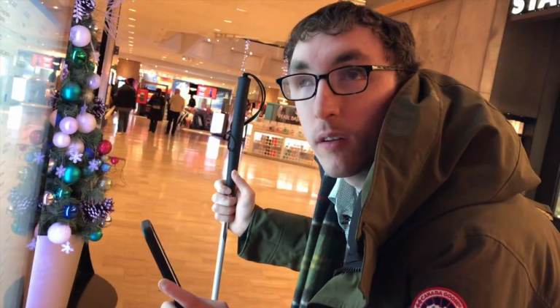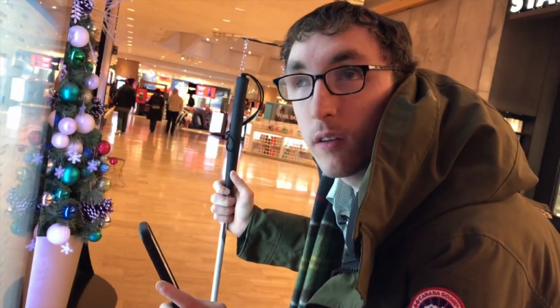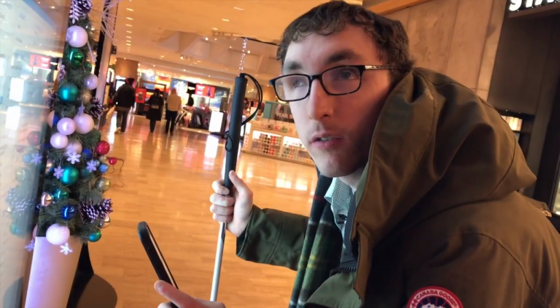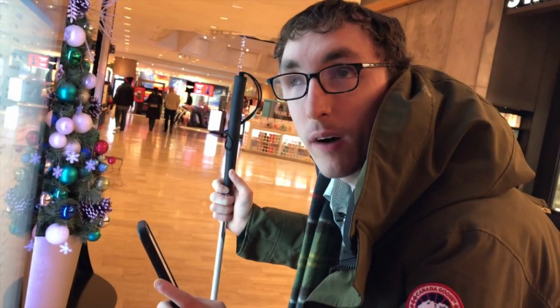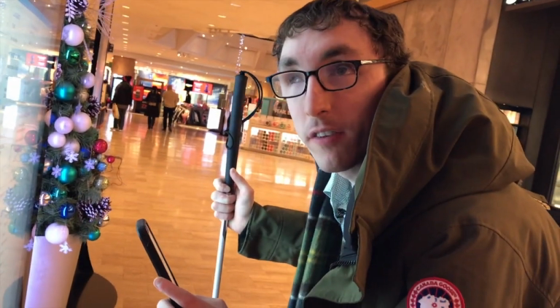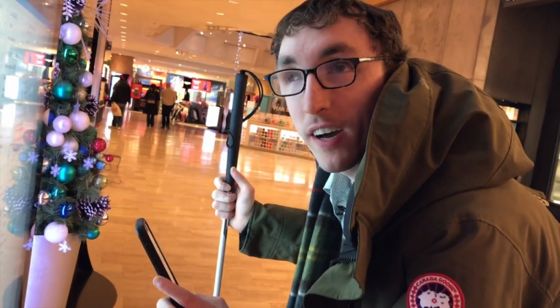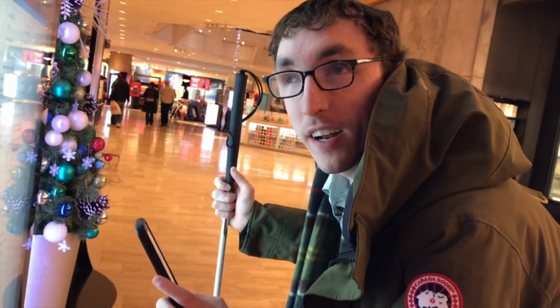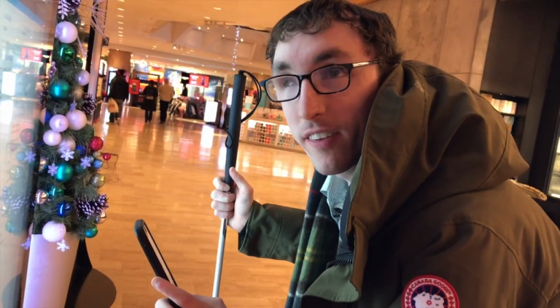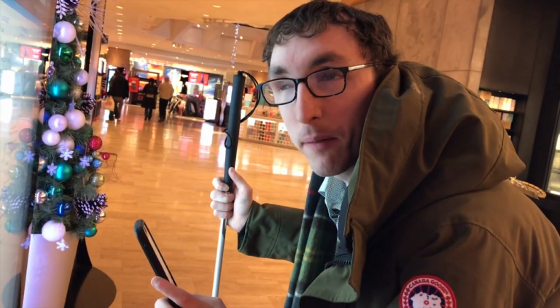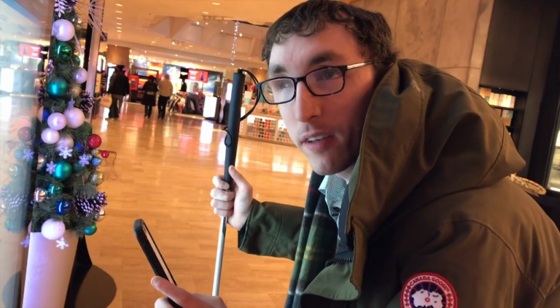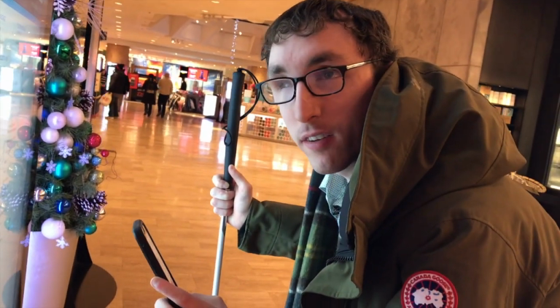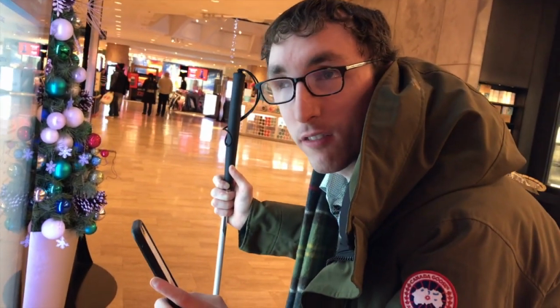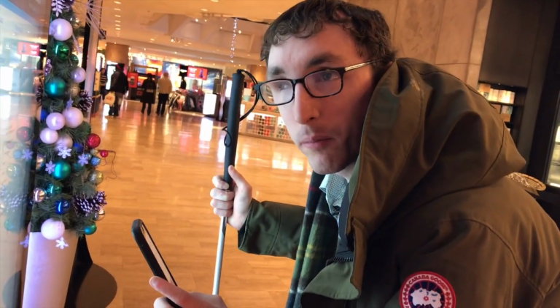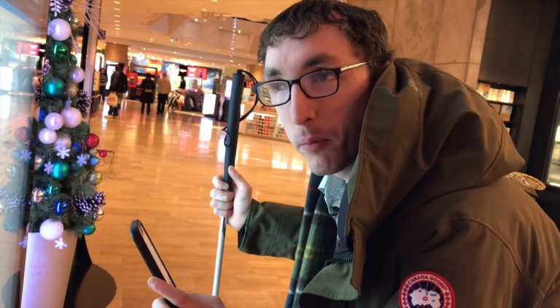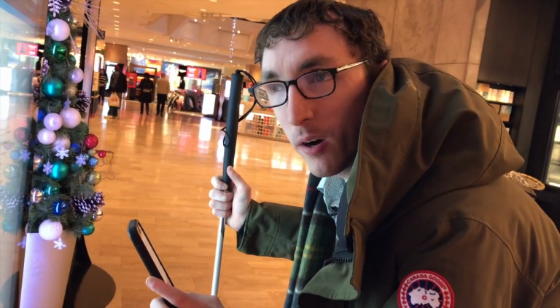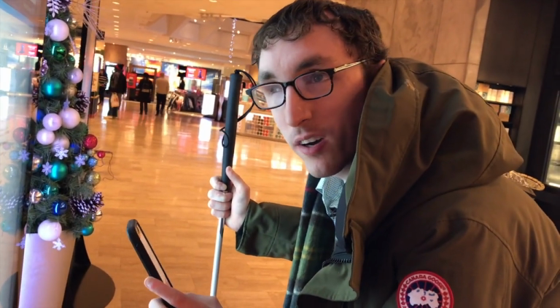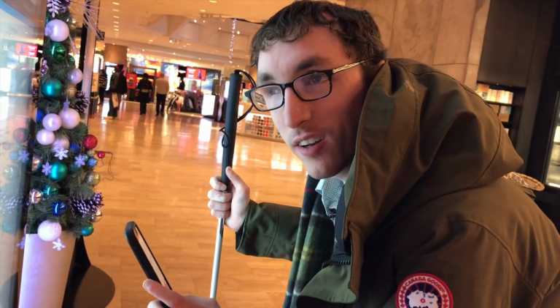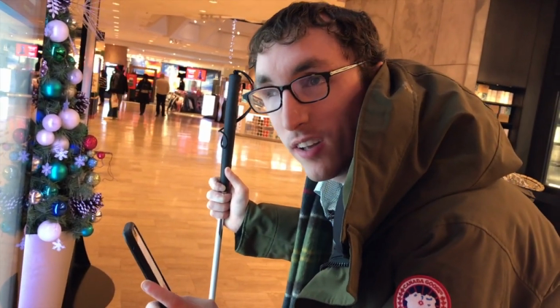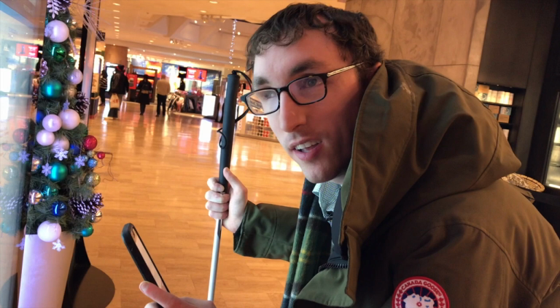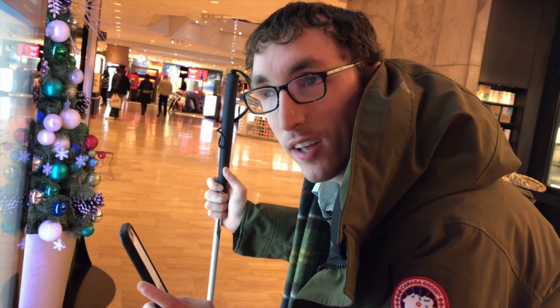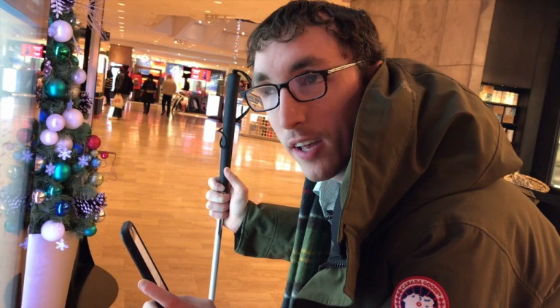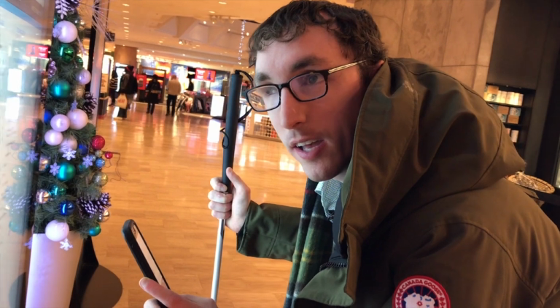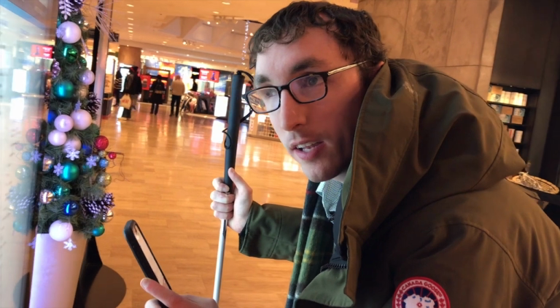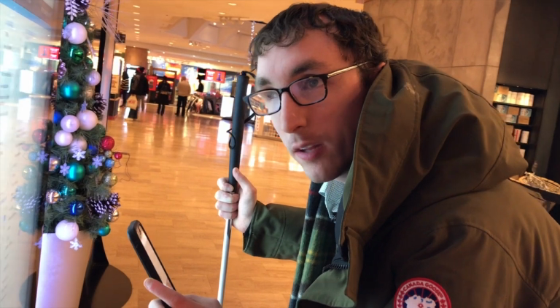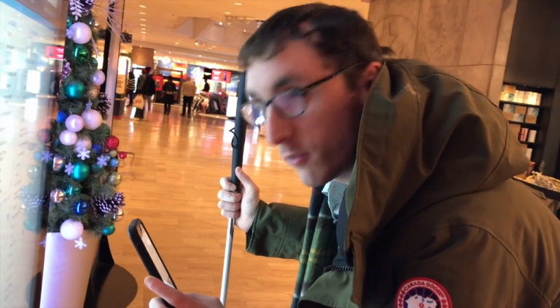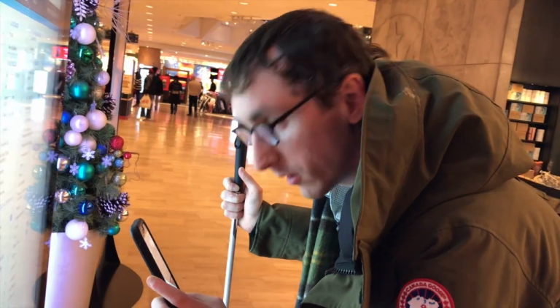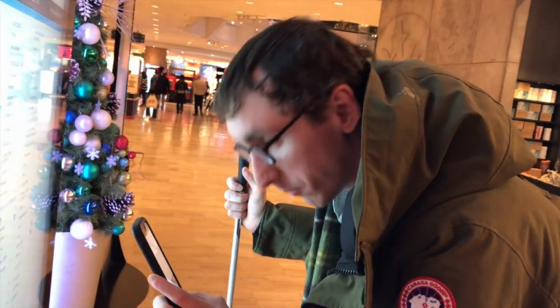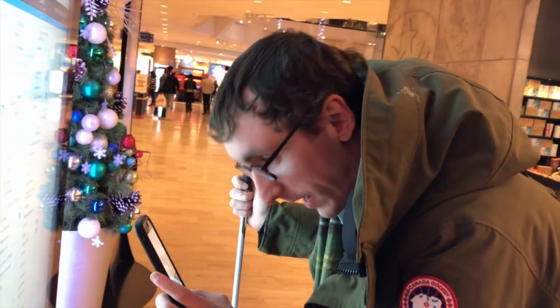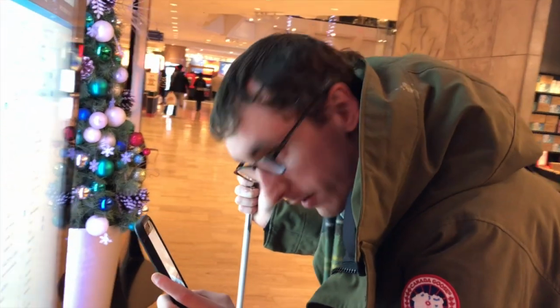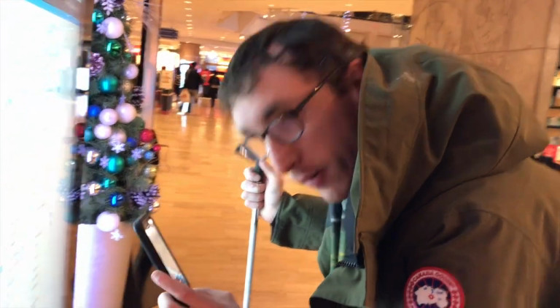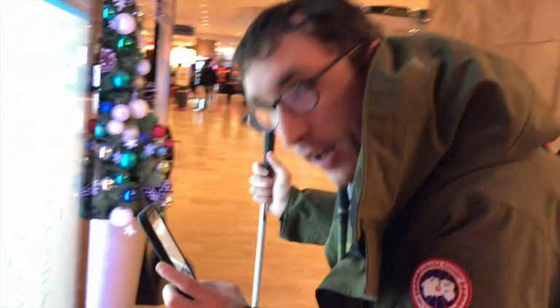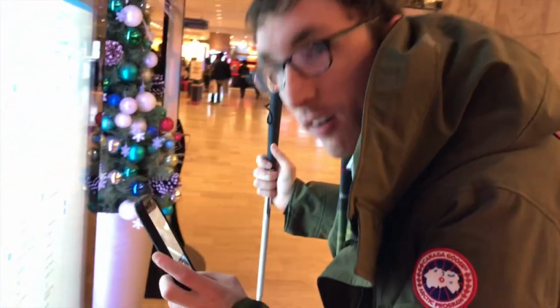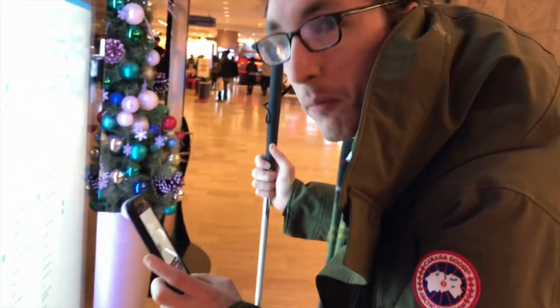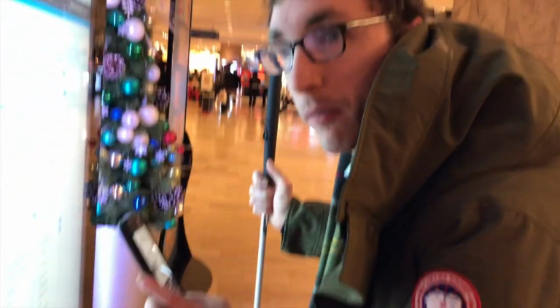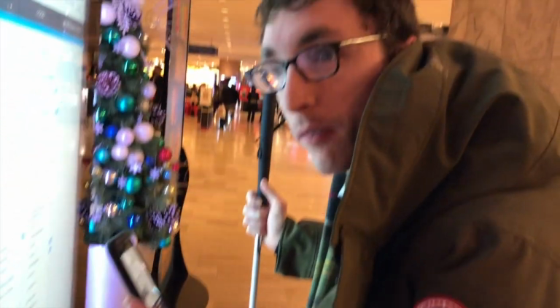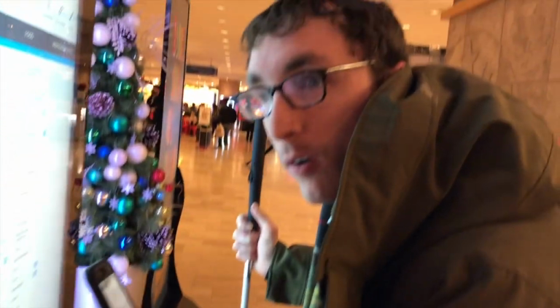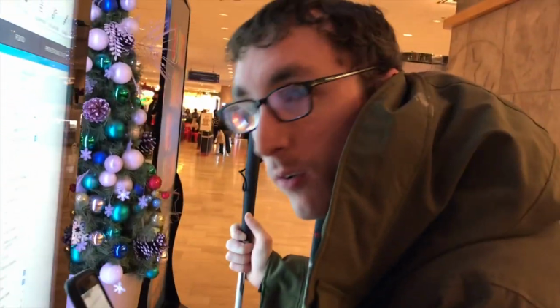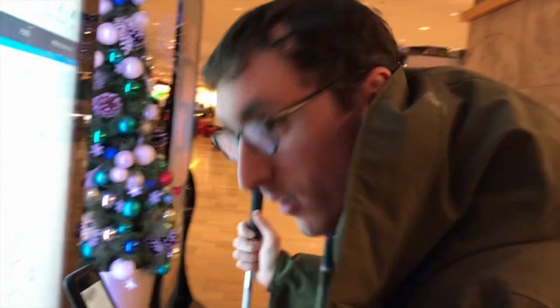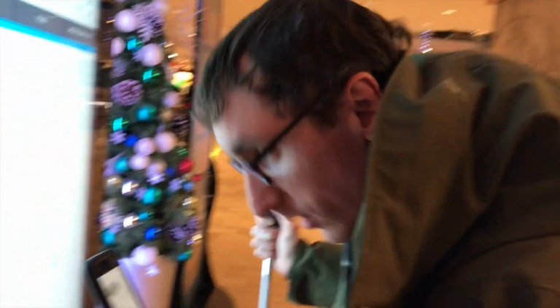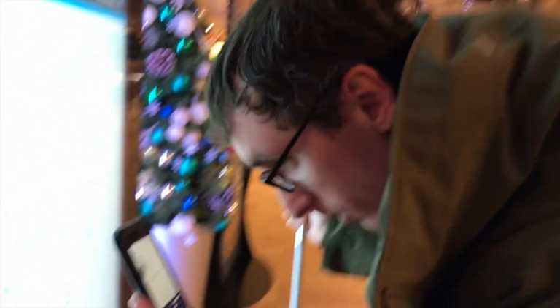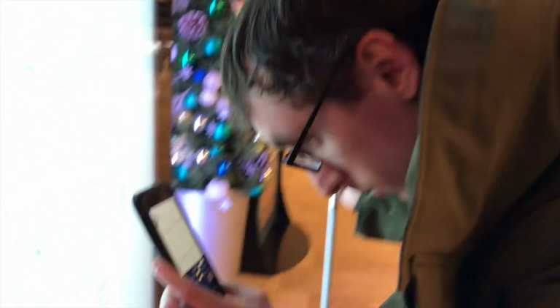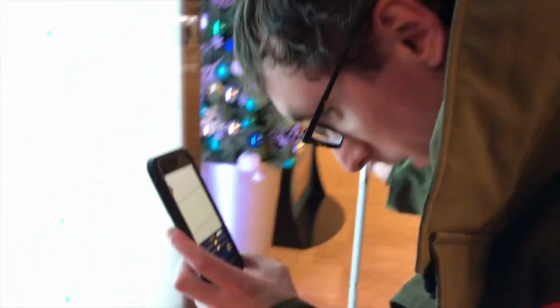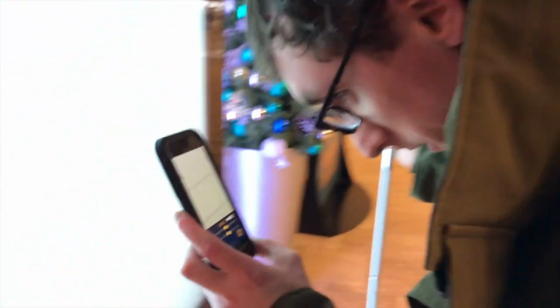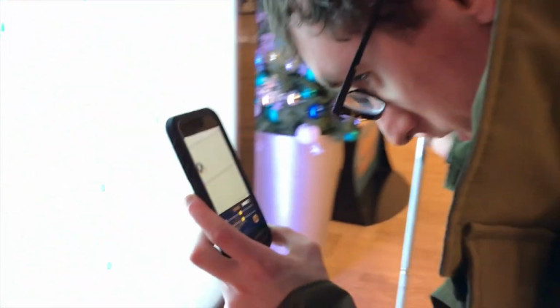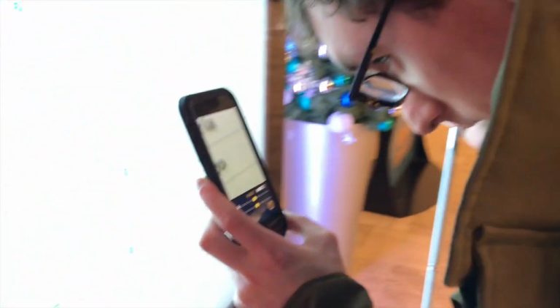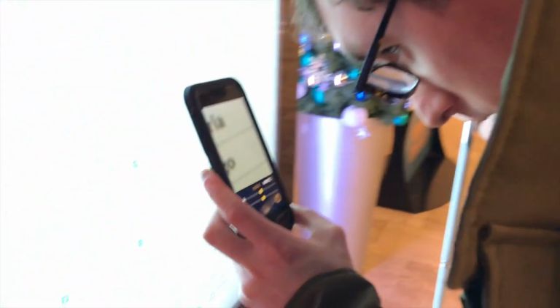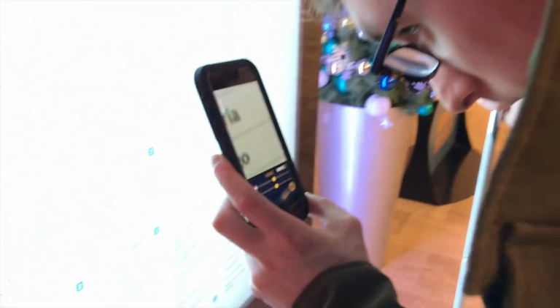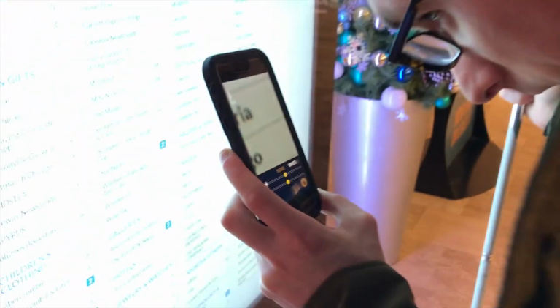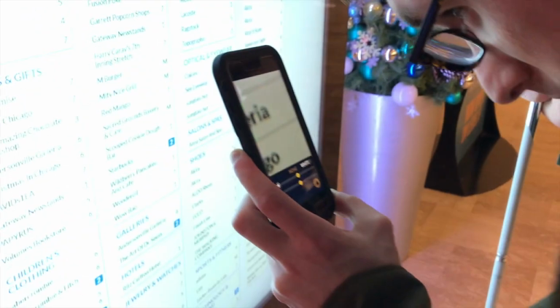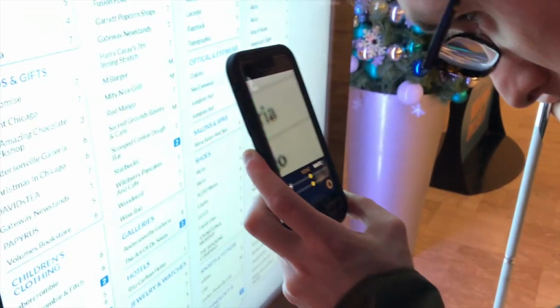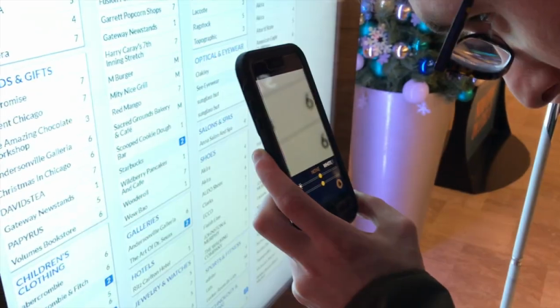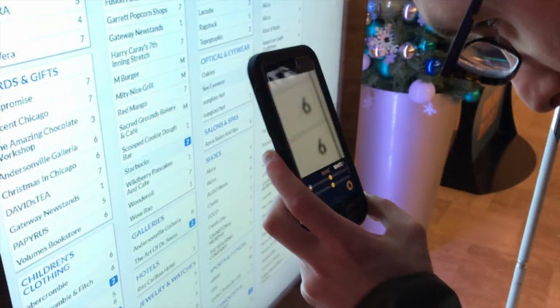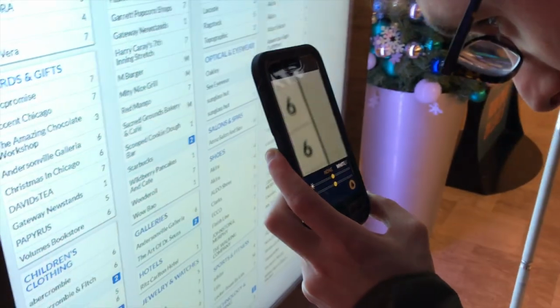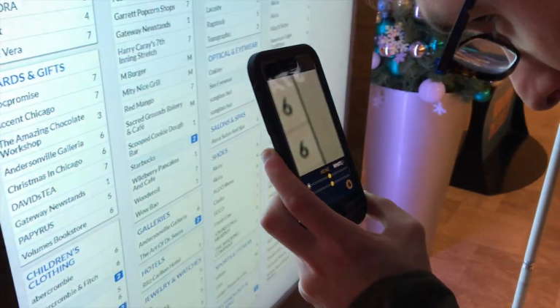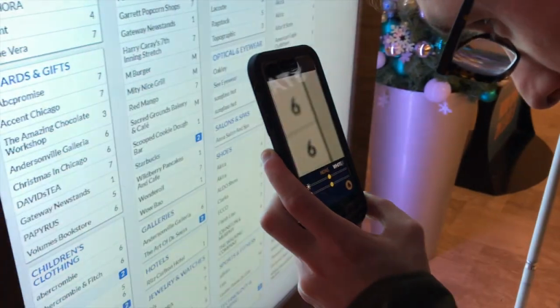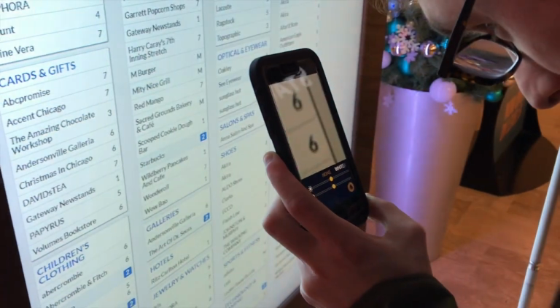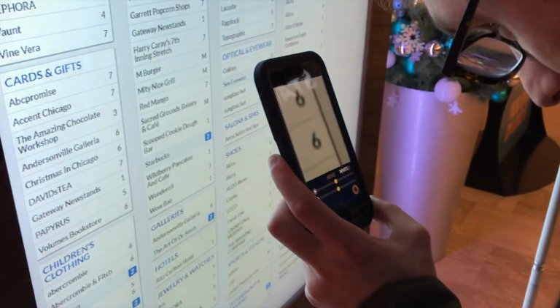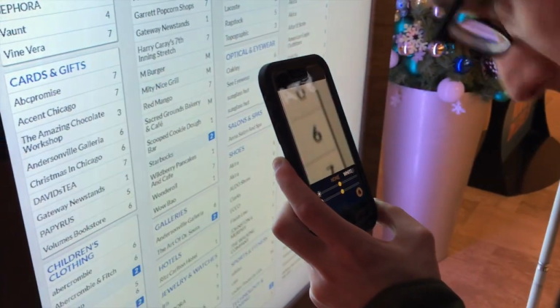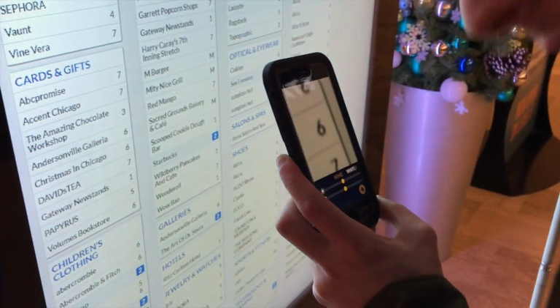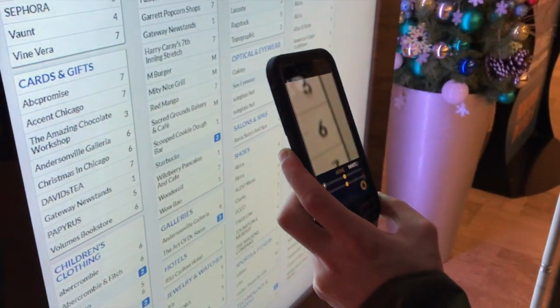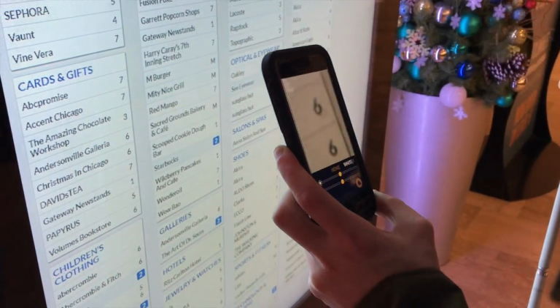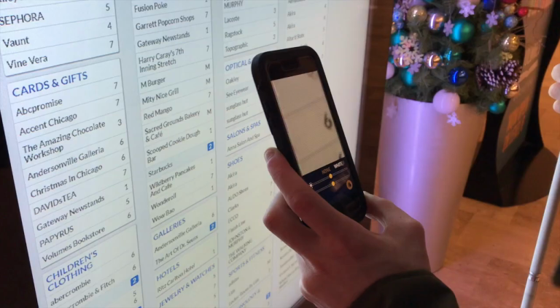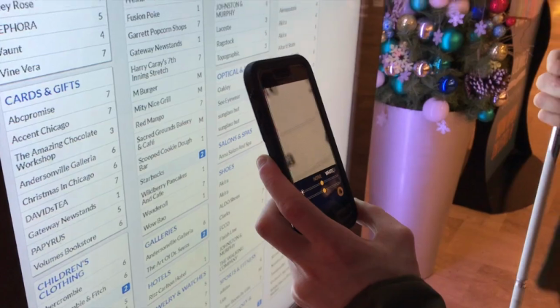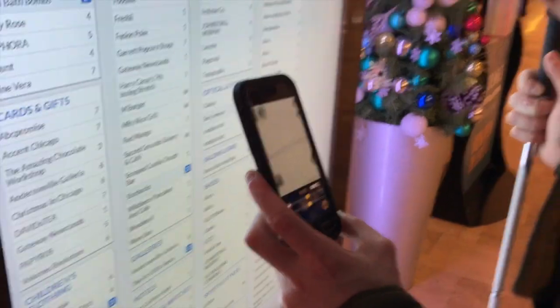So I've decided to get my sister a book, and using the magnifier on my phone I can see that the bookstore is on level six.